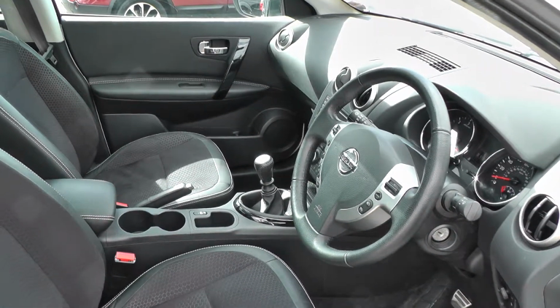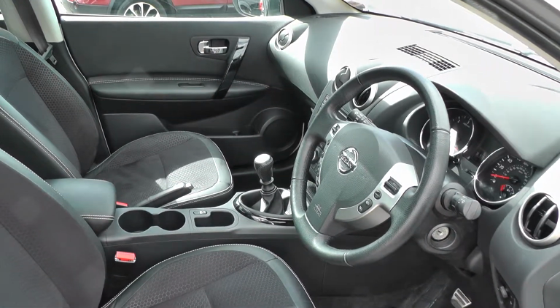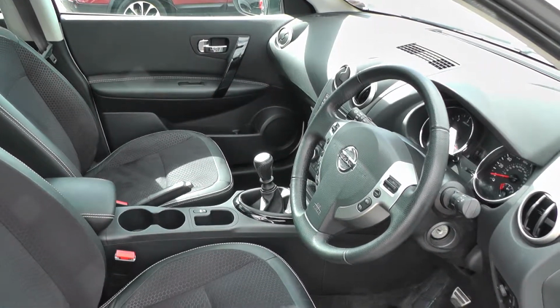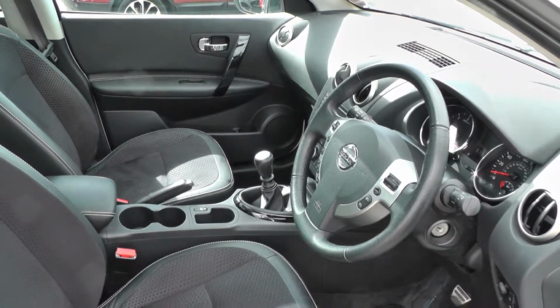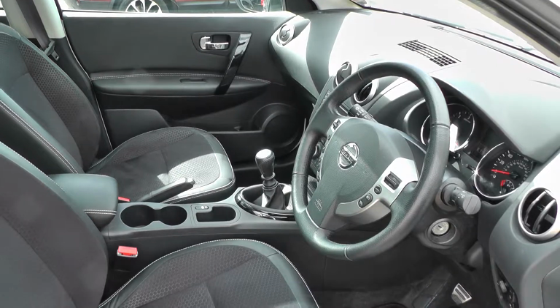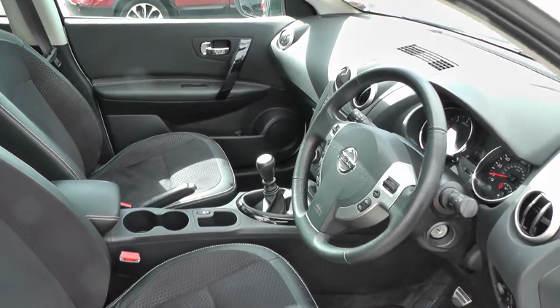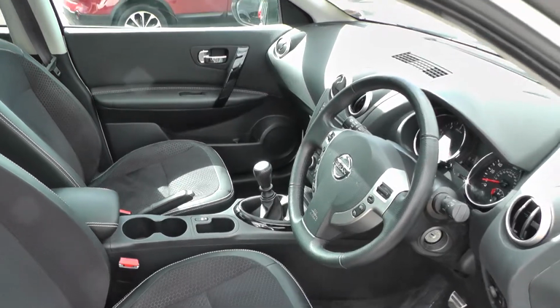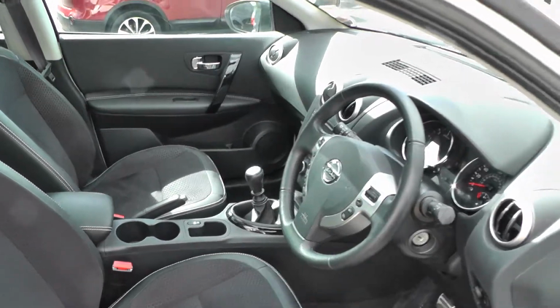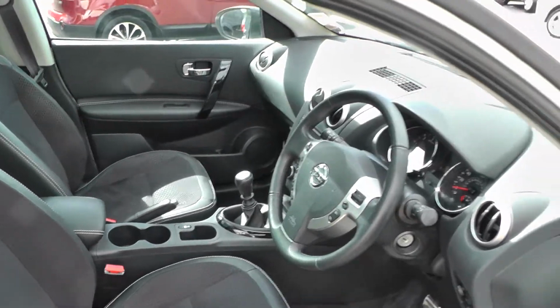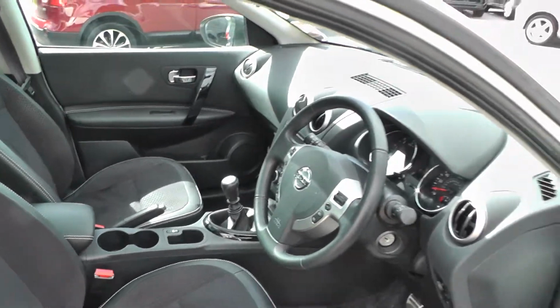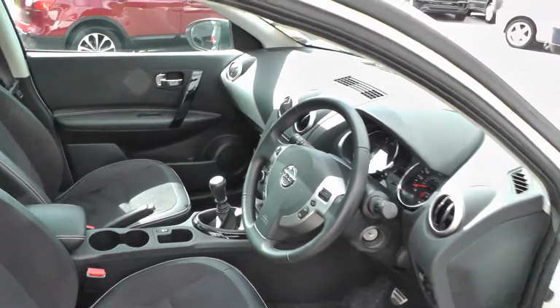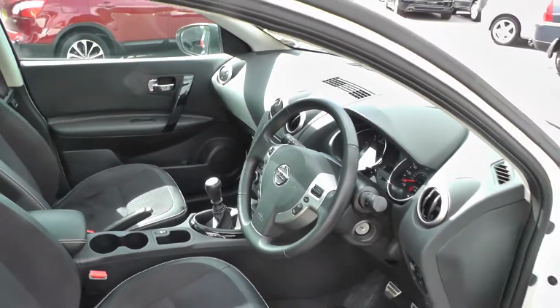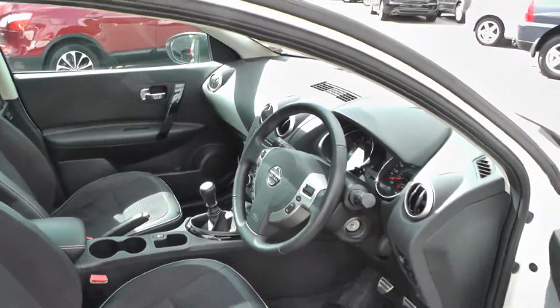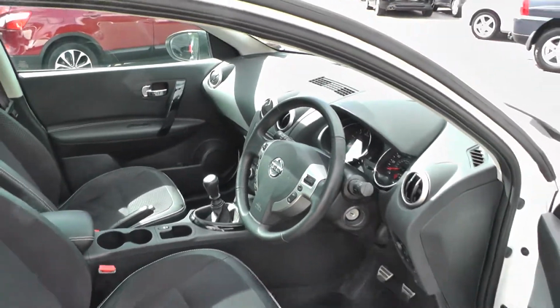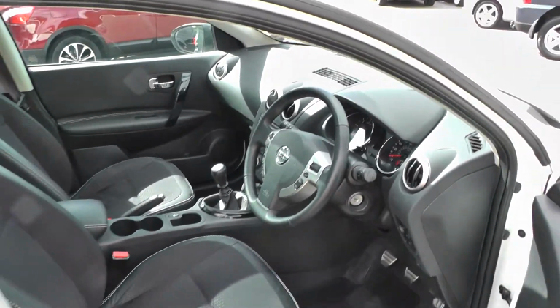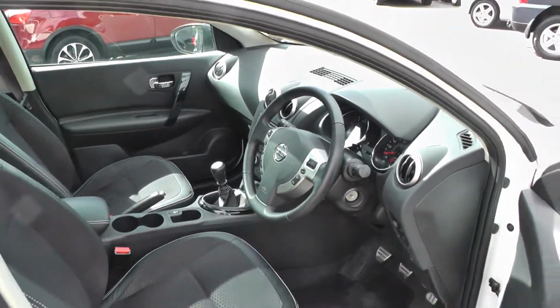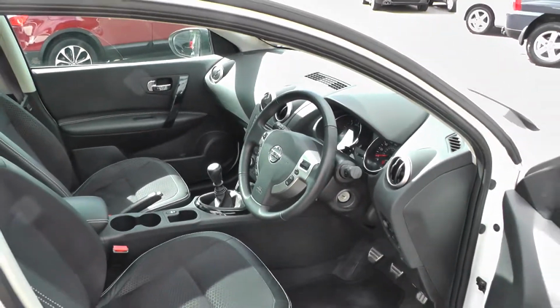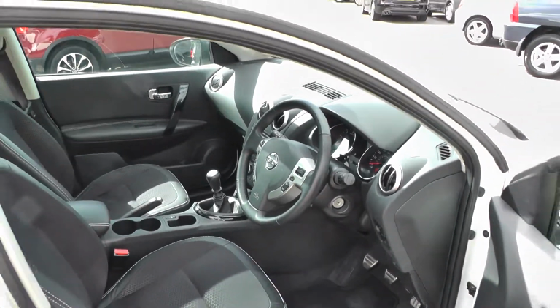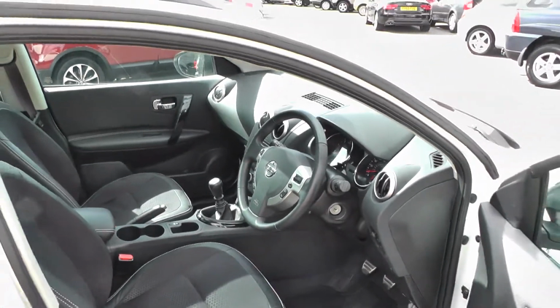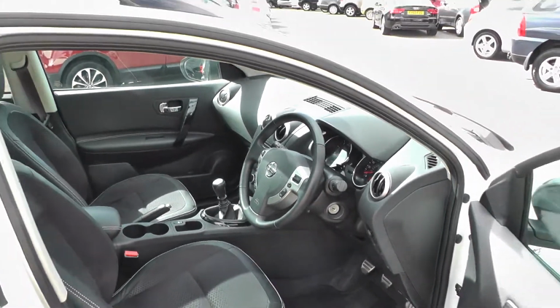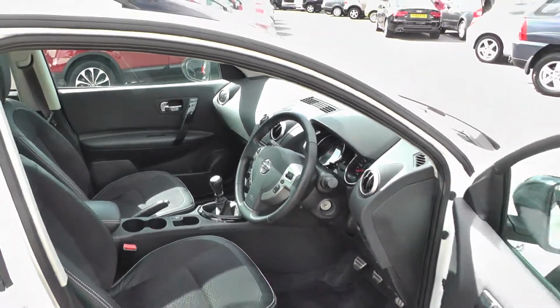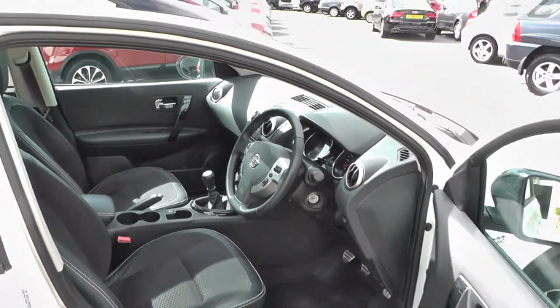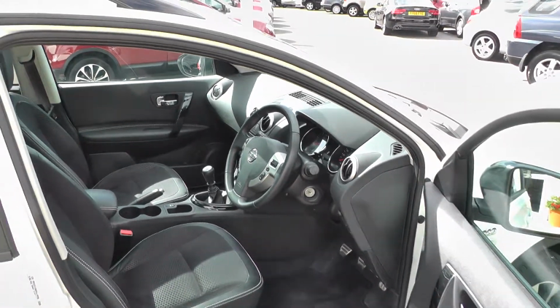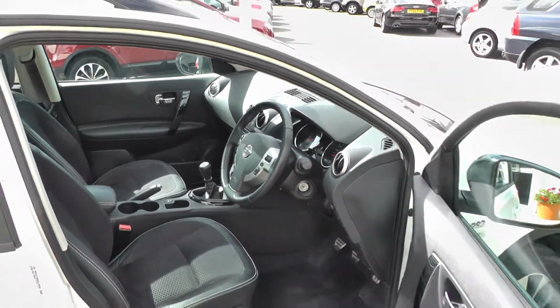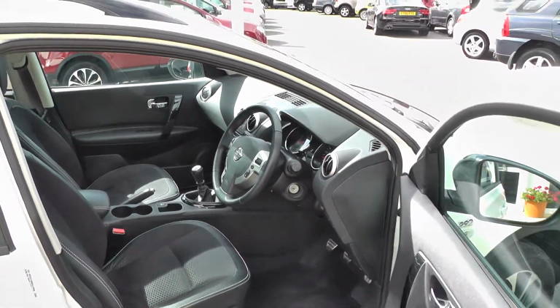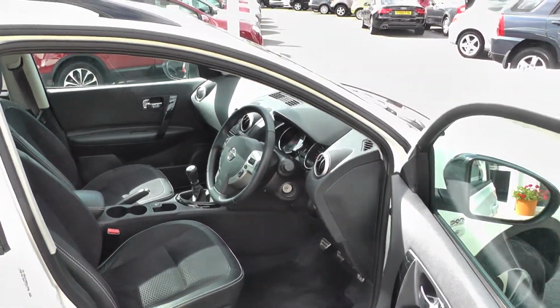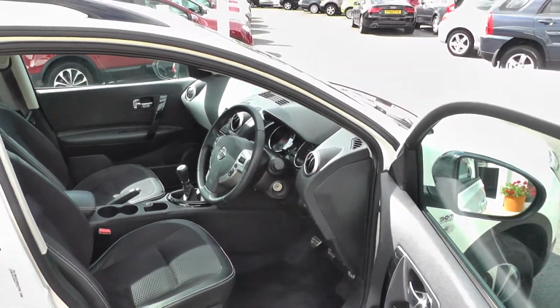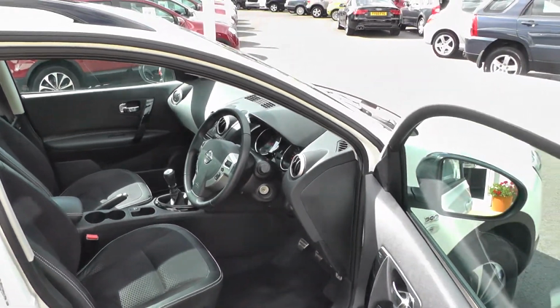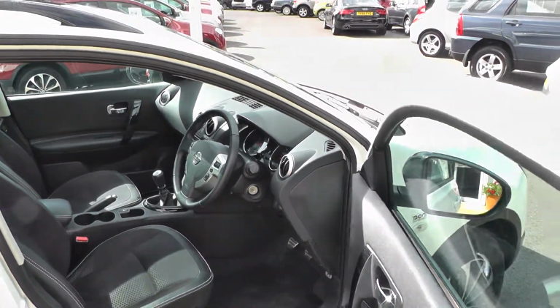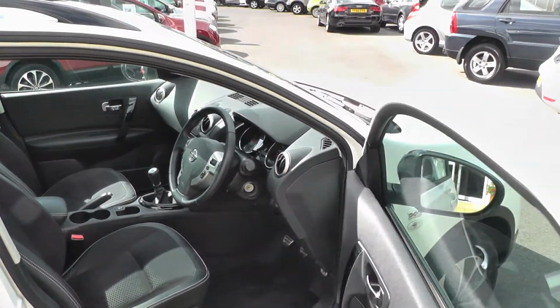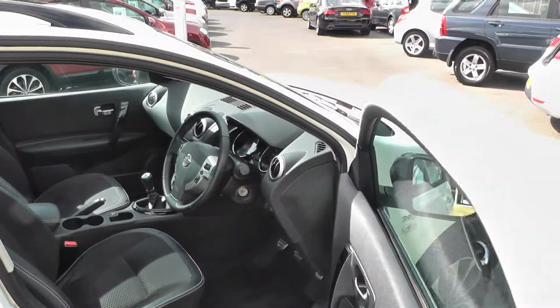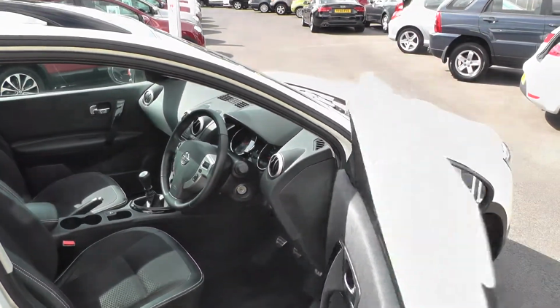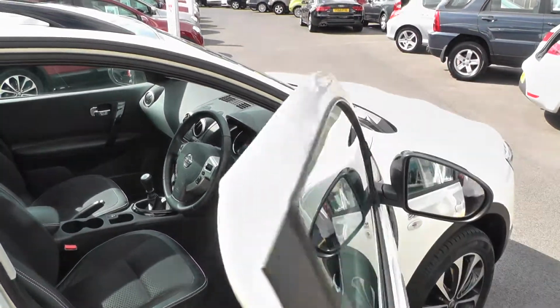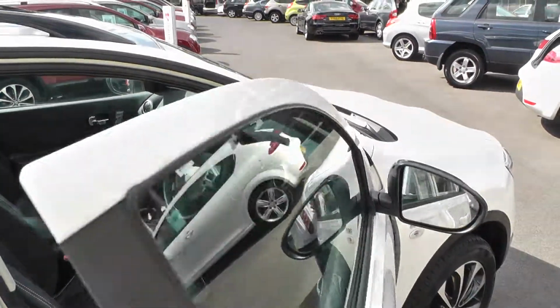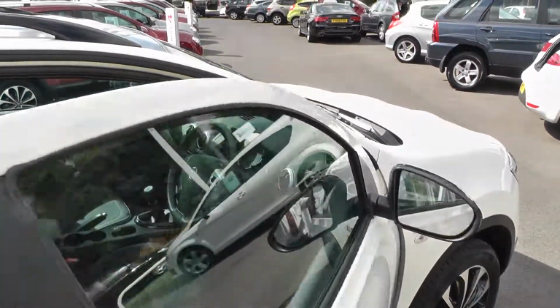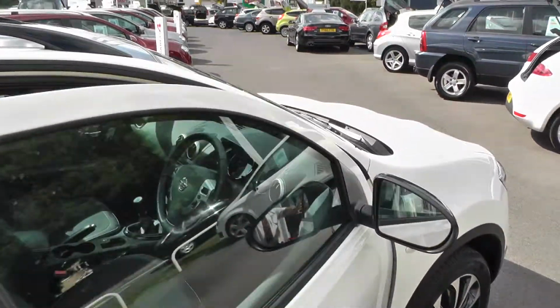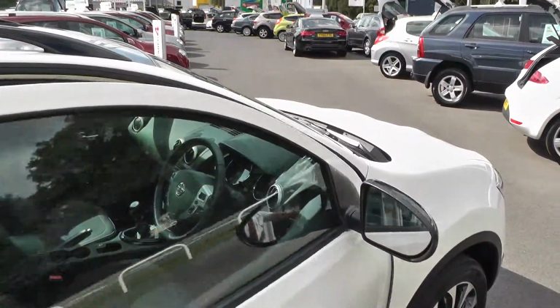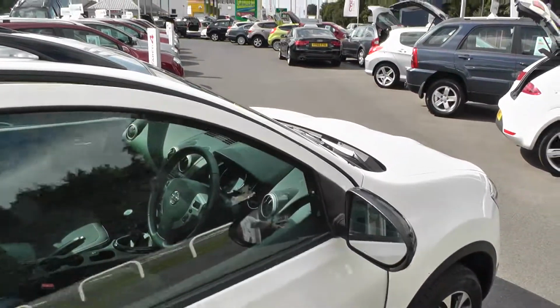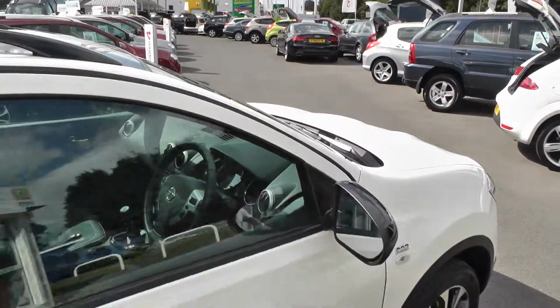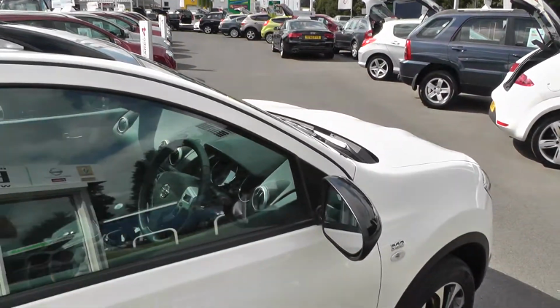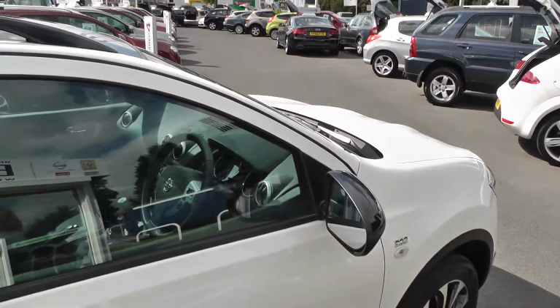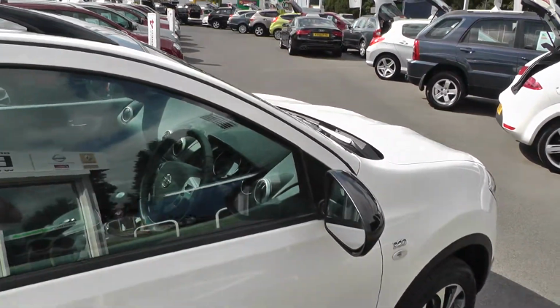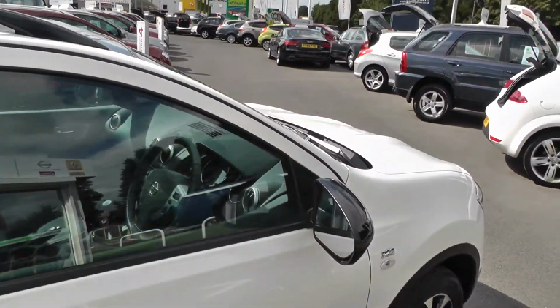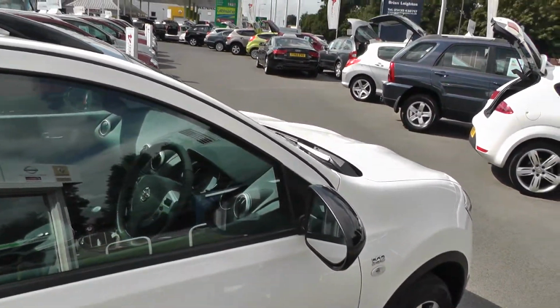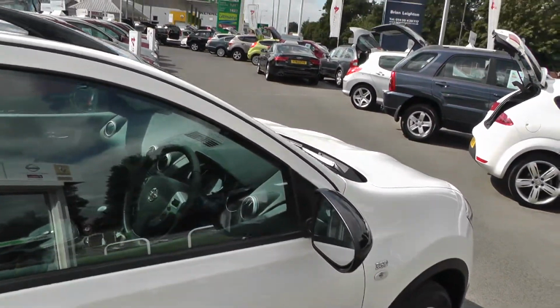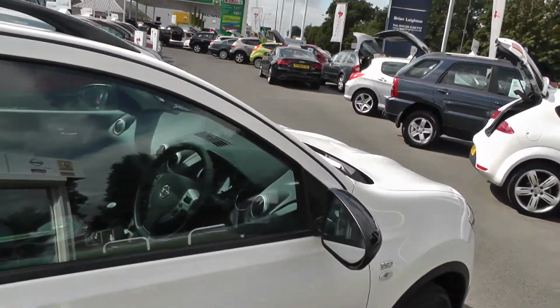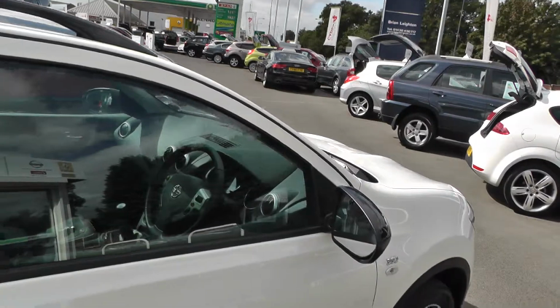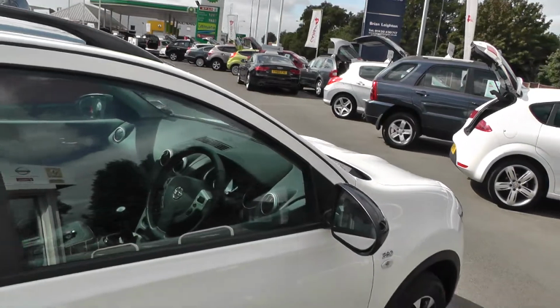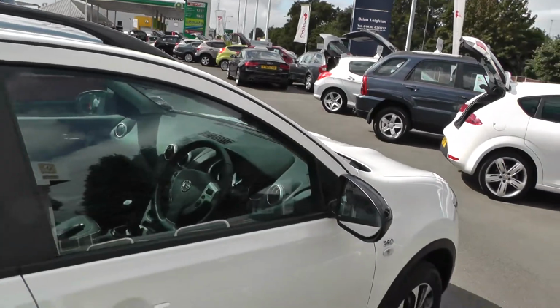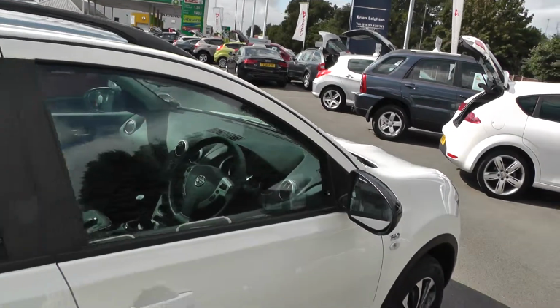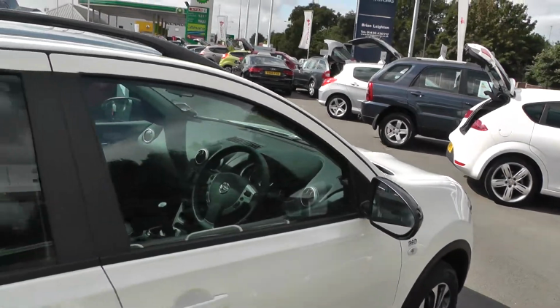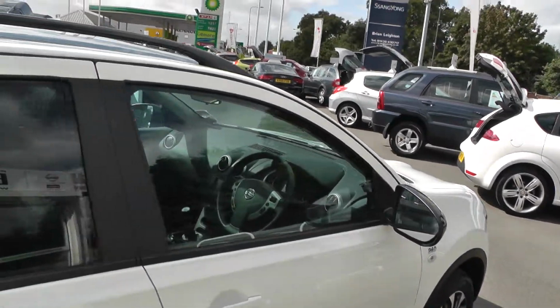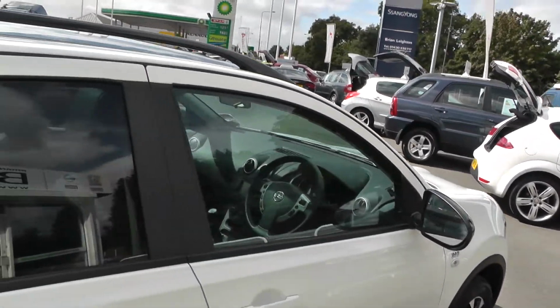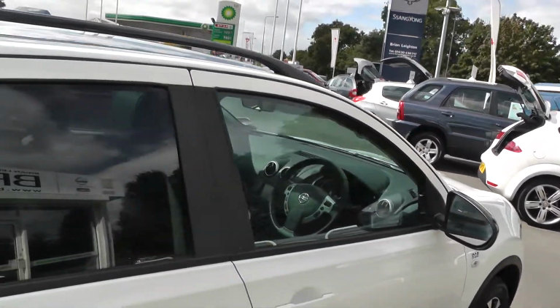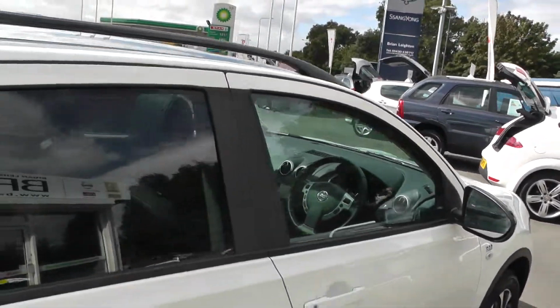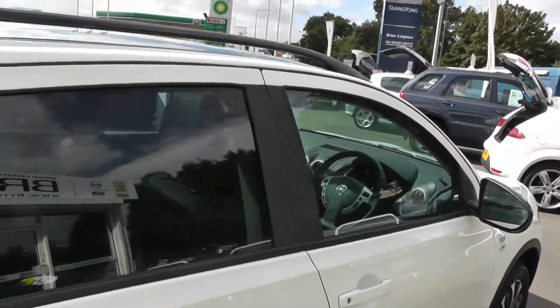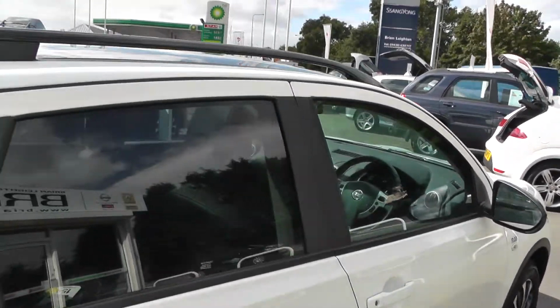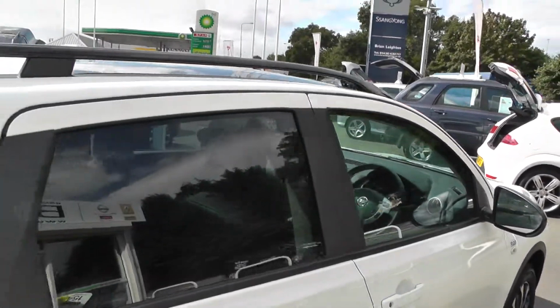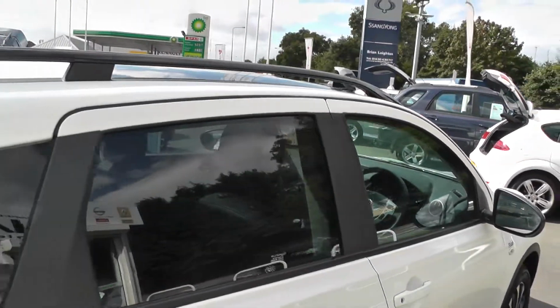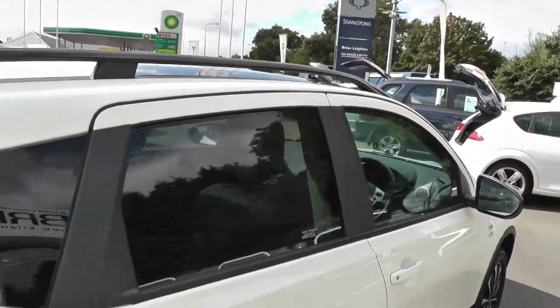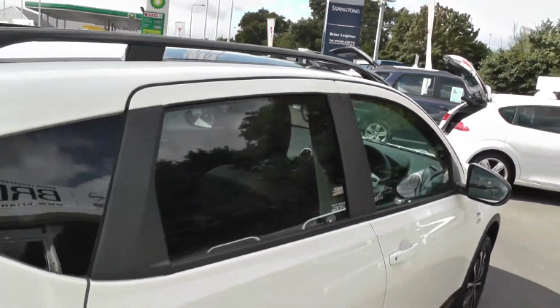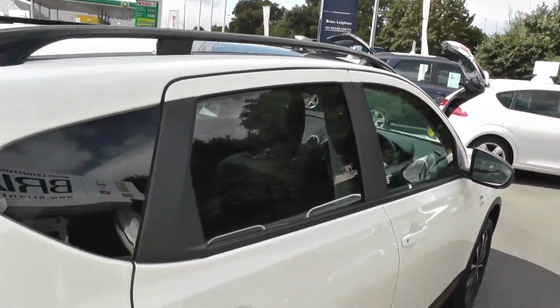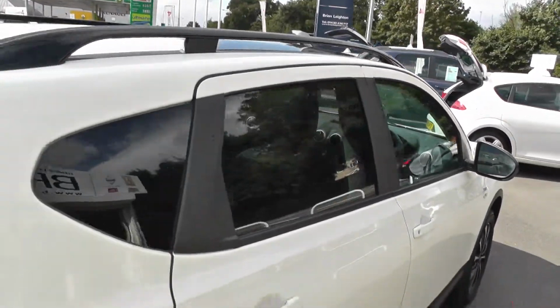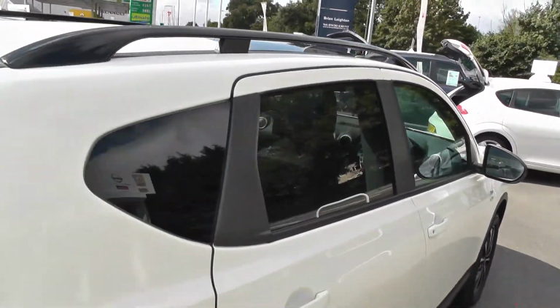This car is available to reserve online at www.brianlake.co.uk. If you choose to reserve this car online, you receive a £100 discount.